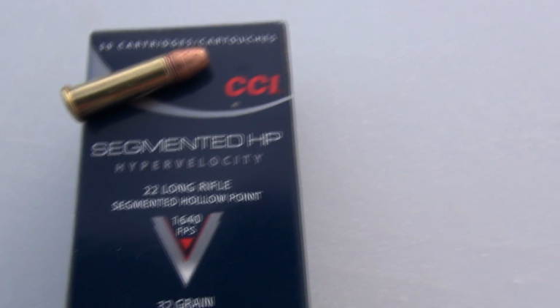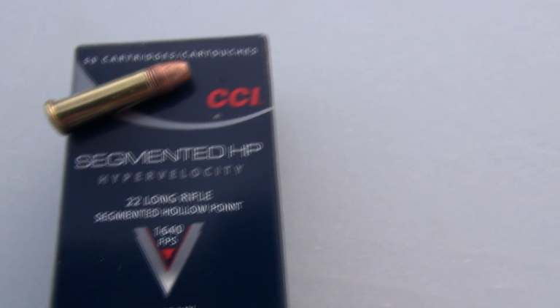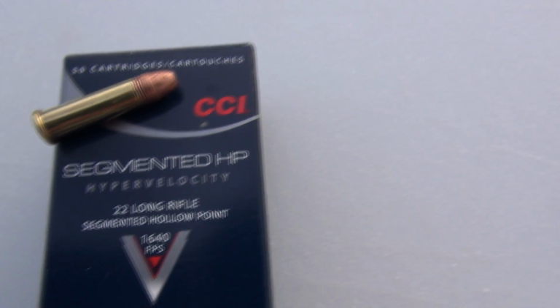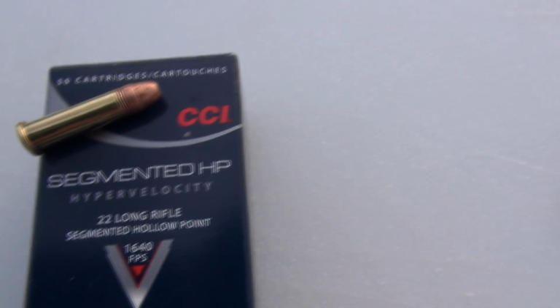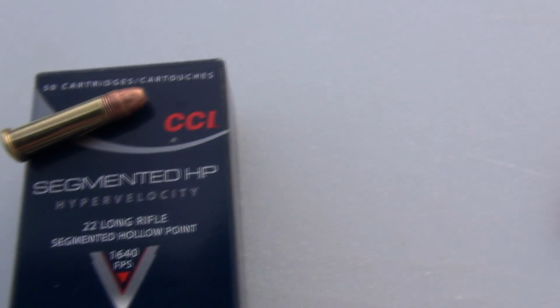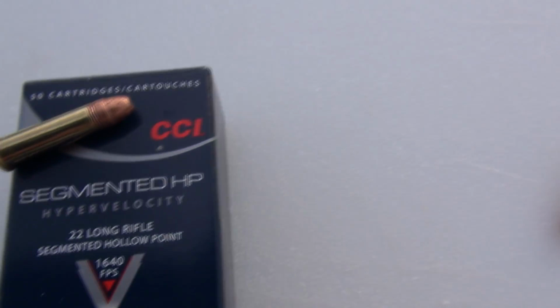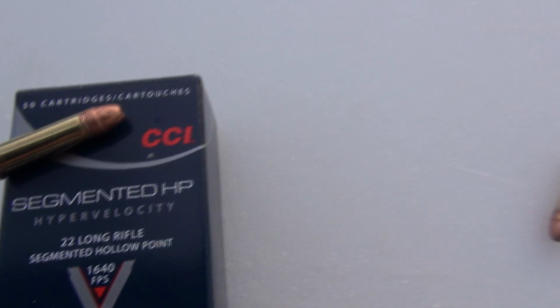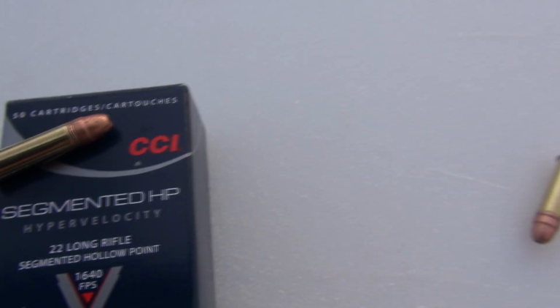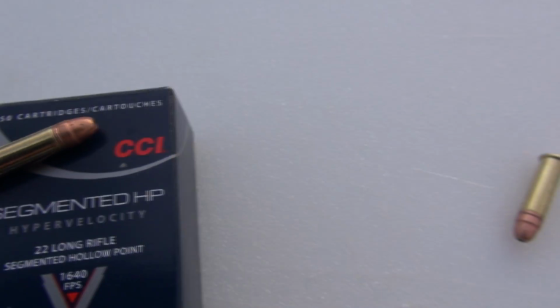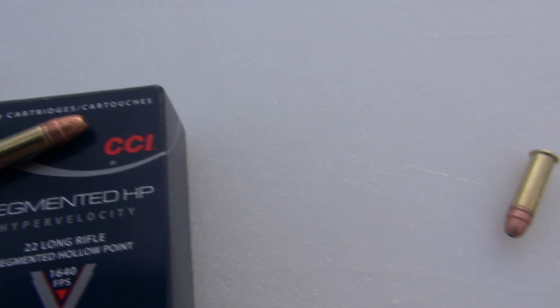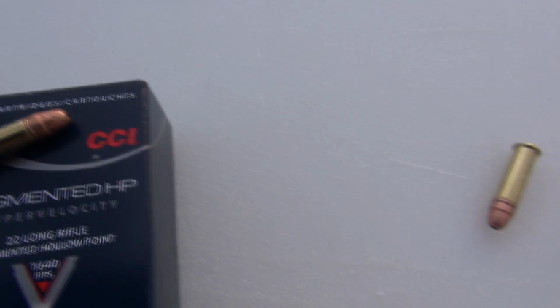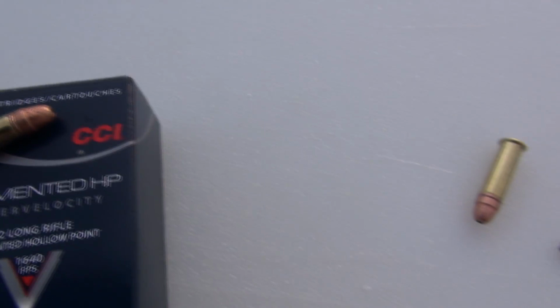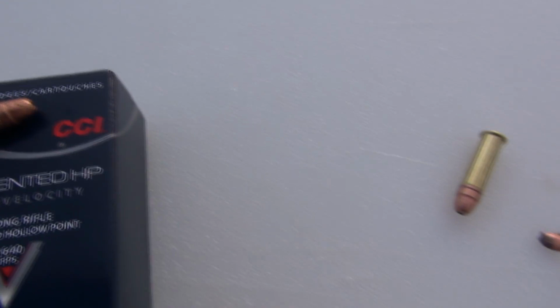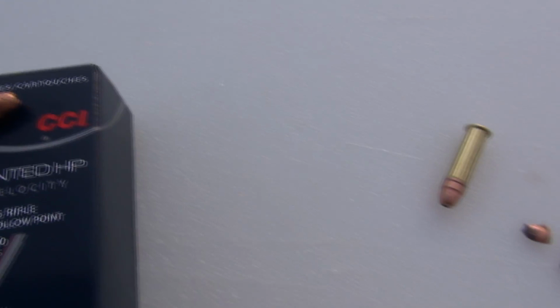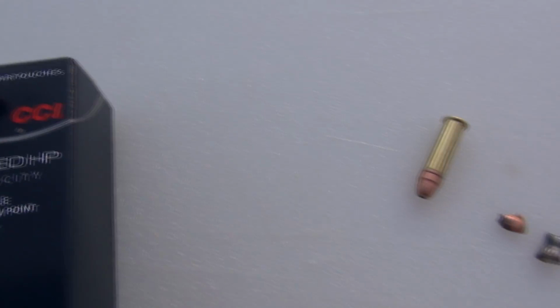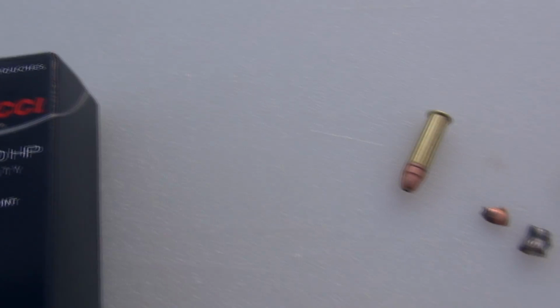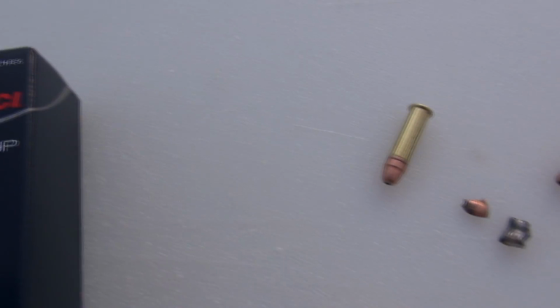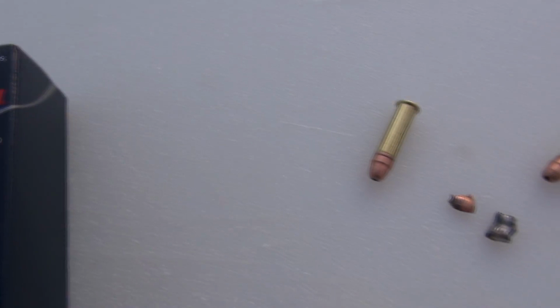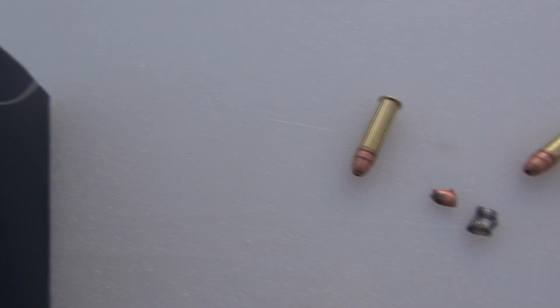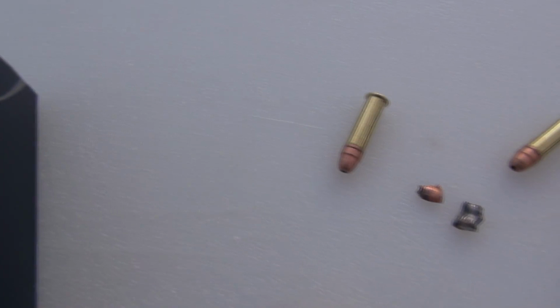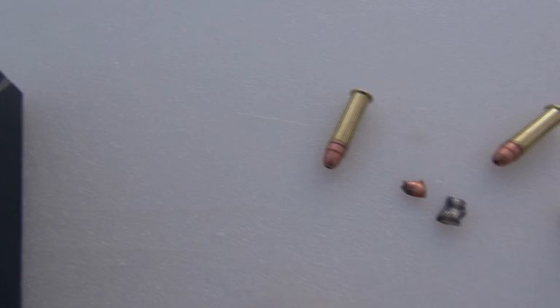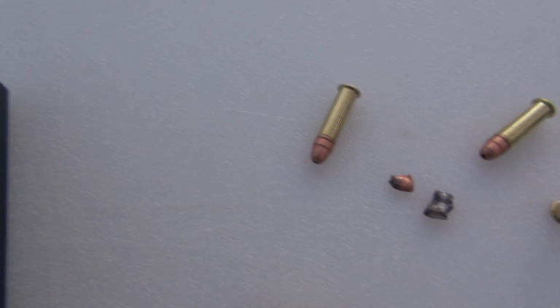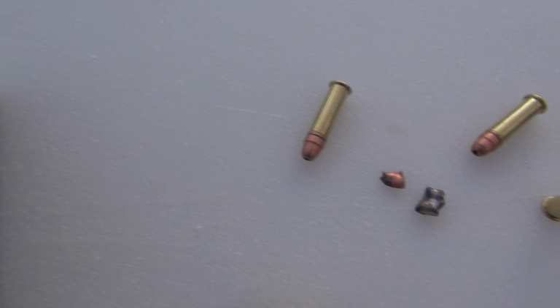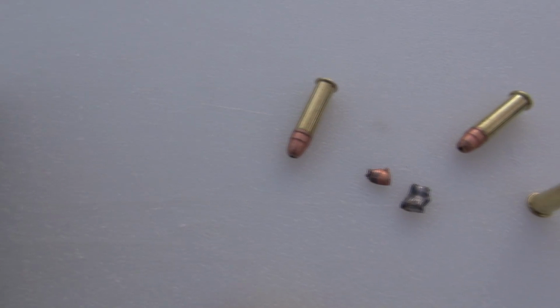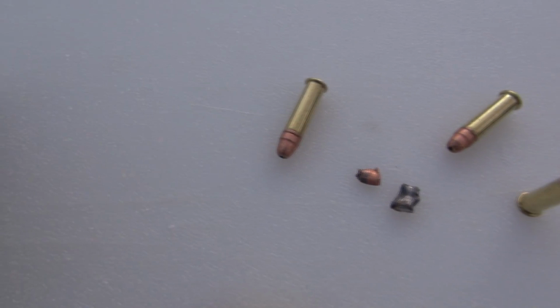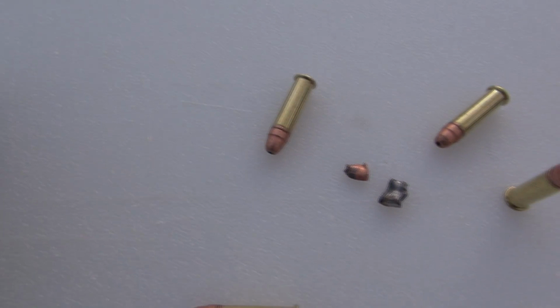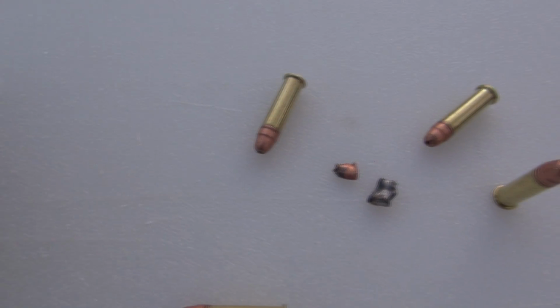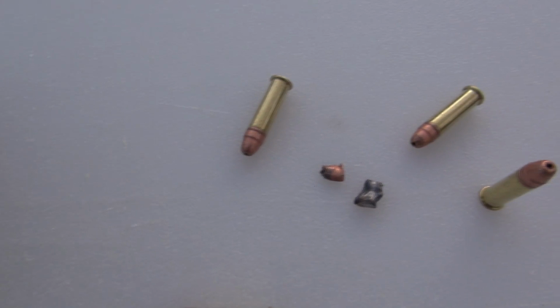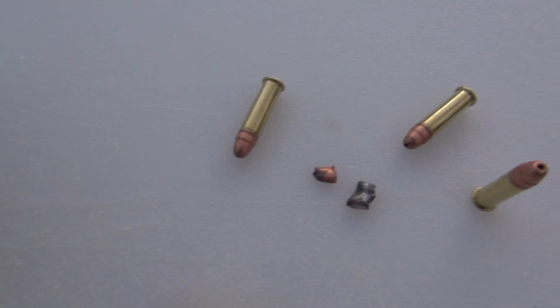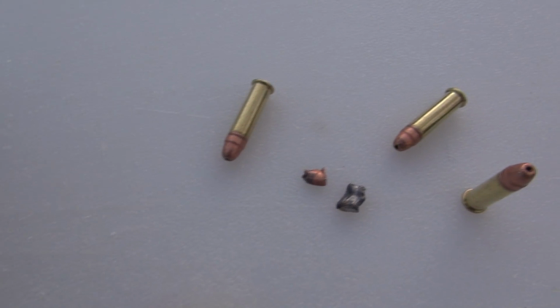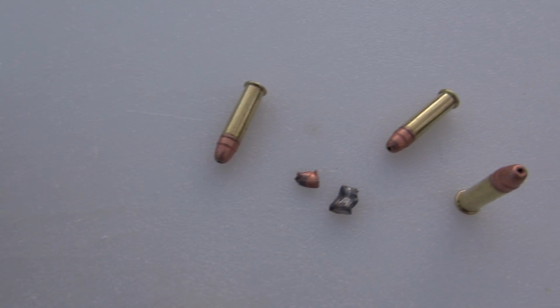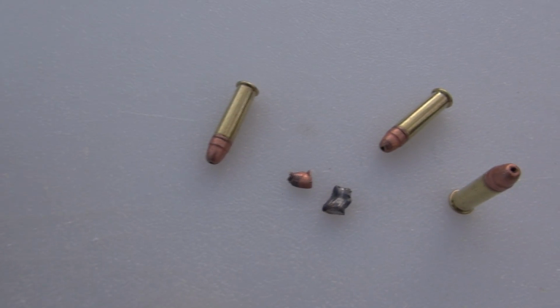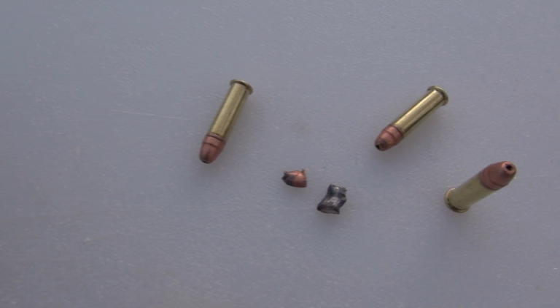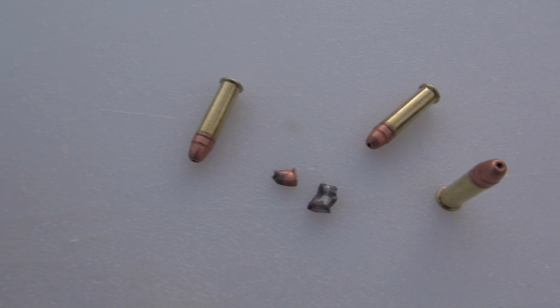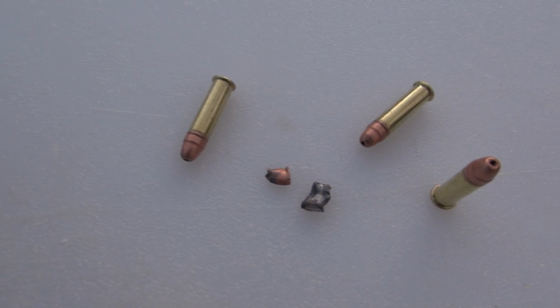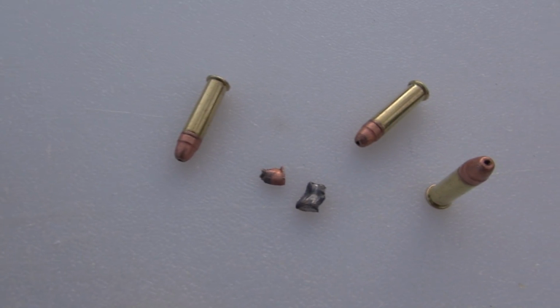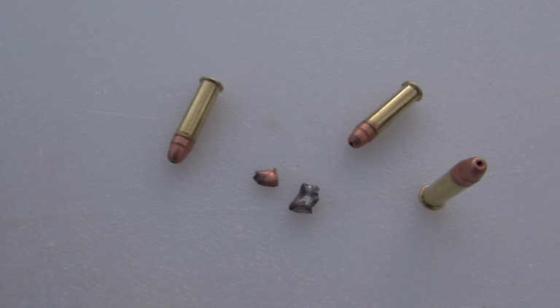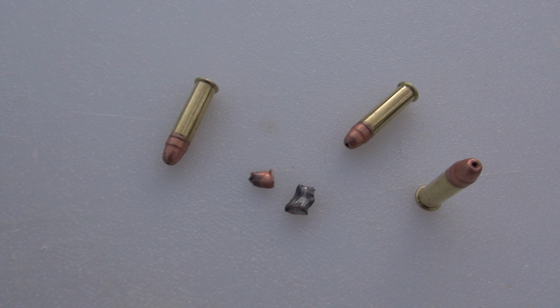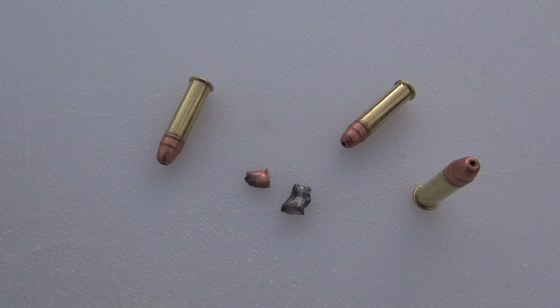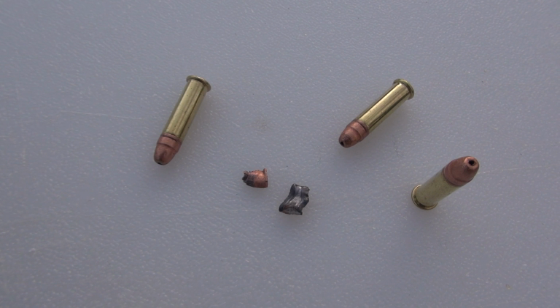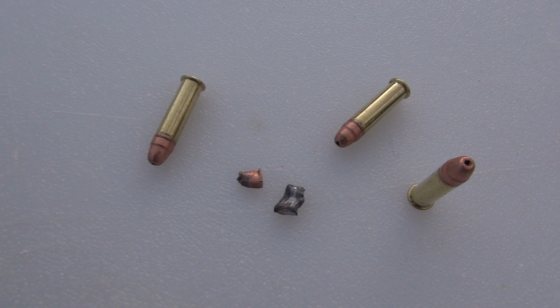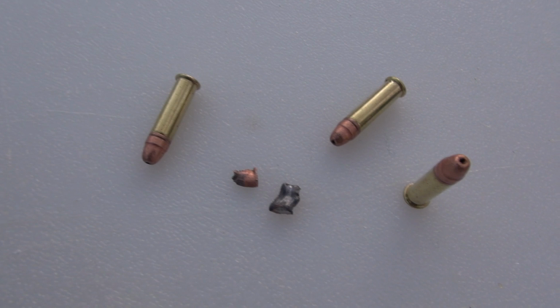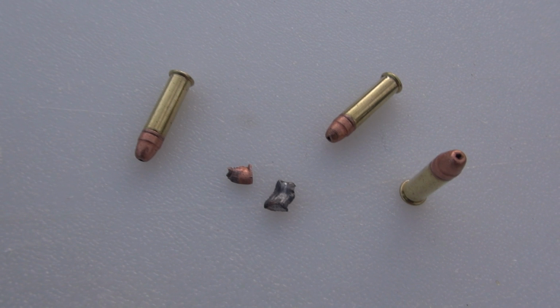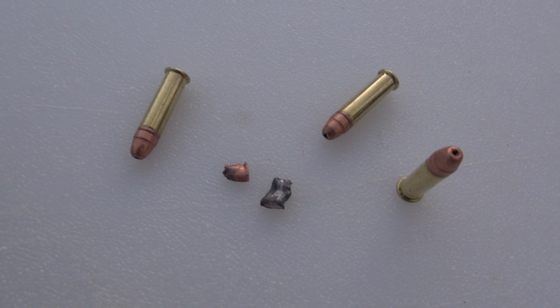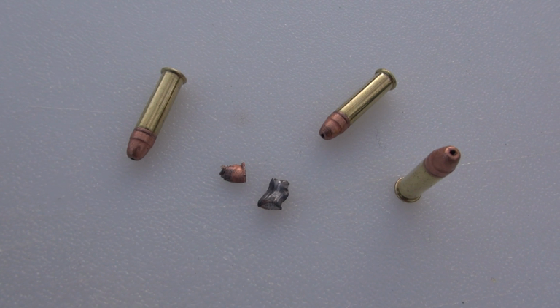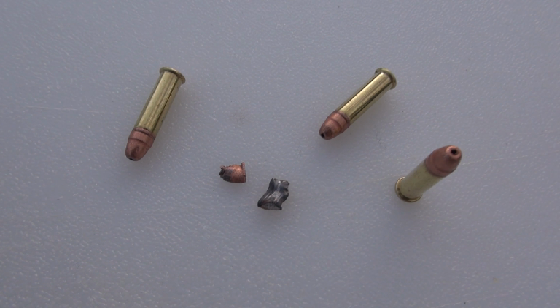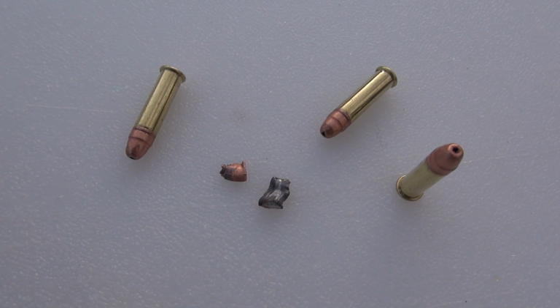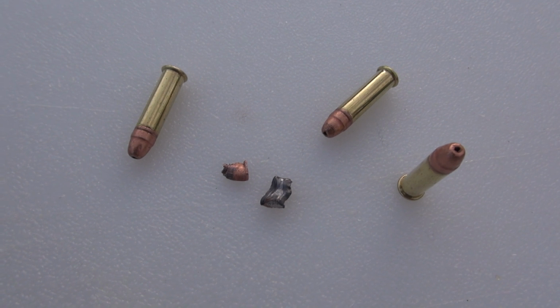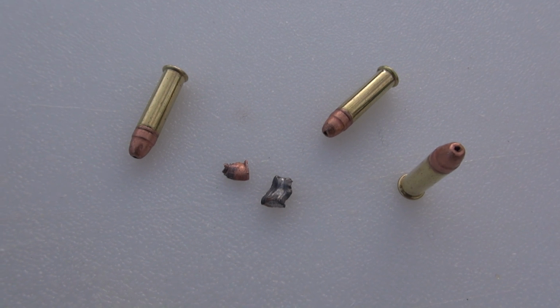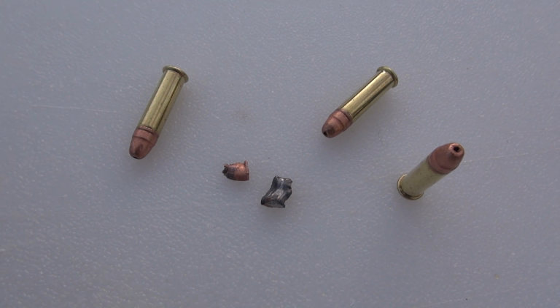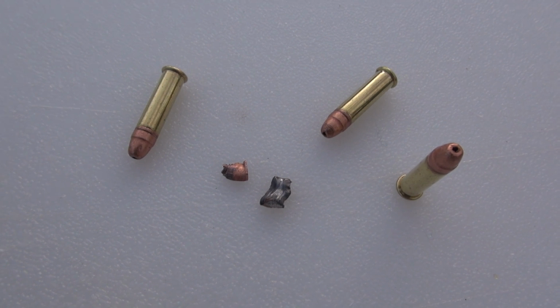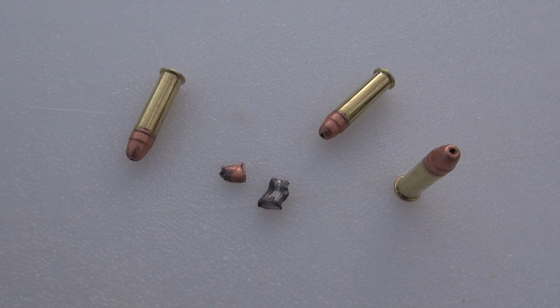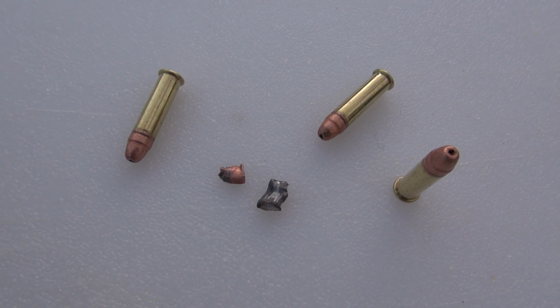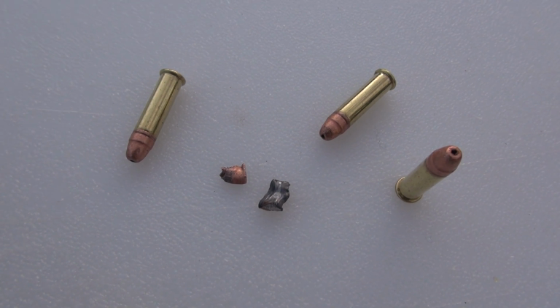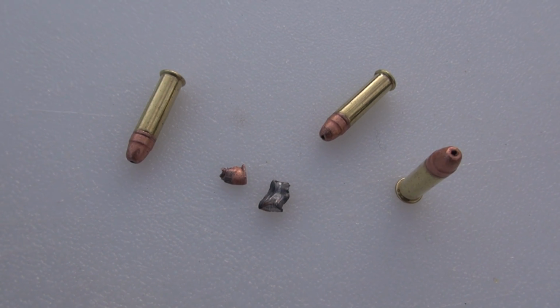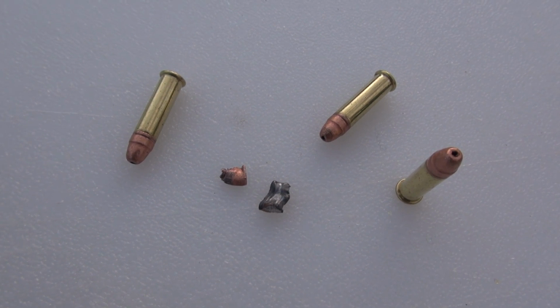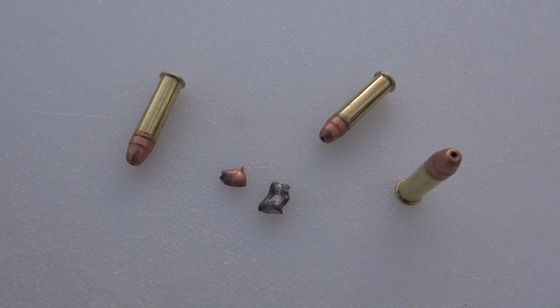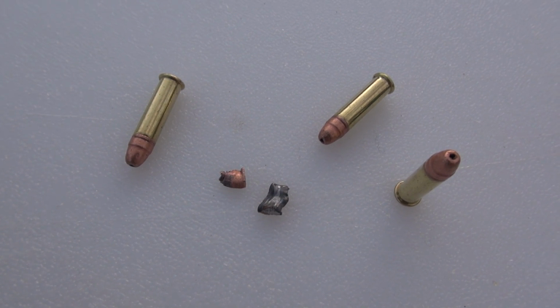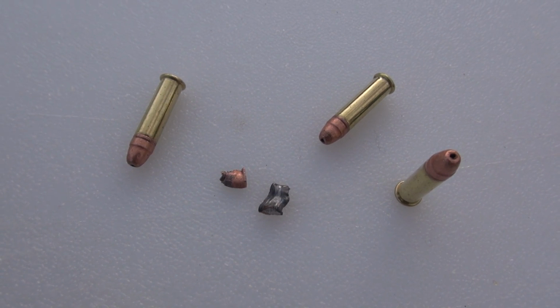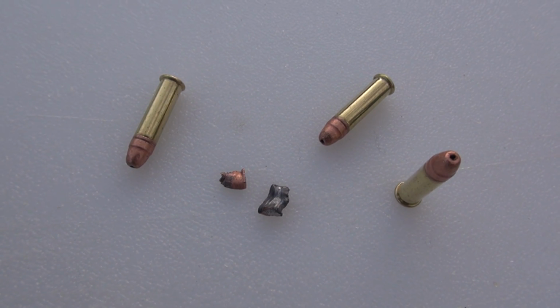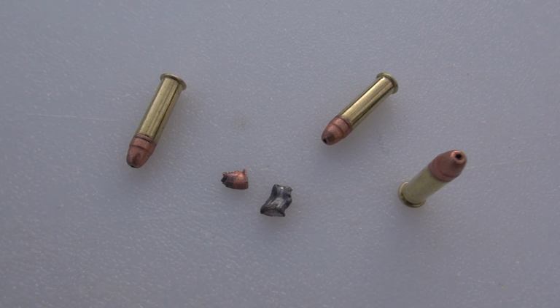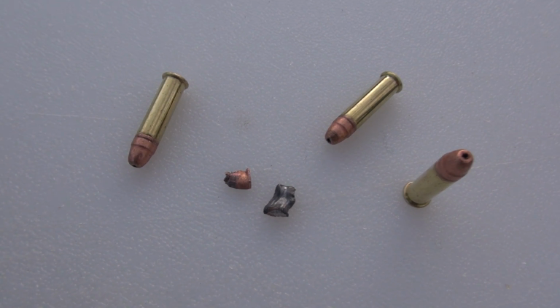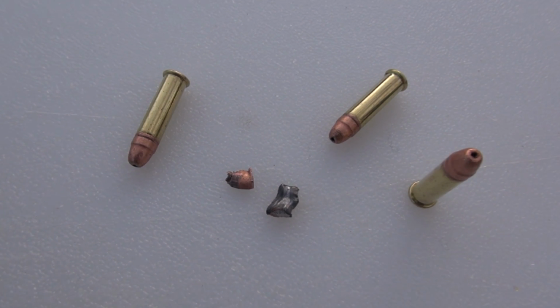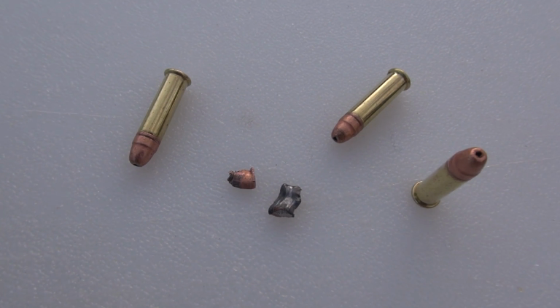My 10-shot average out of the Ruger 10/22 with a 20-inch barrel came in a little bit lower at 1,607 feet per second.